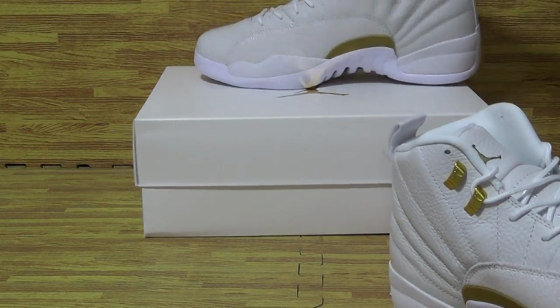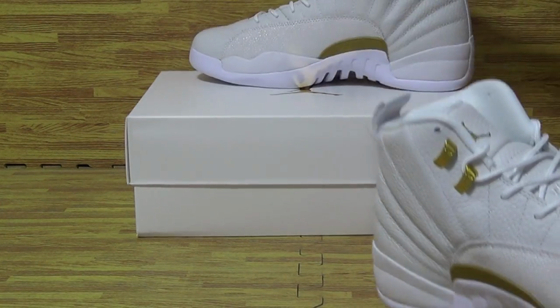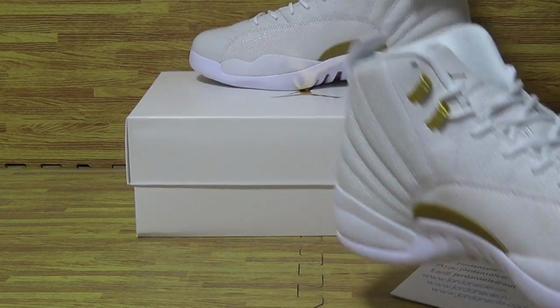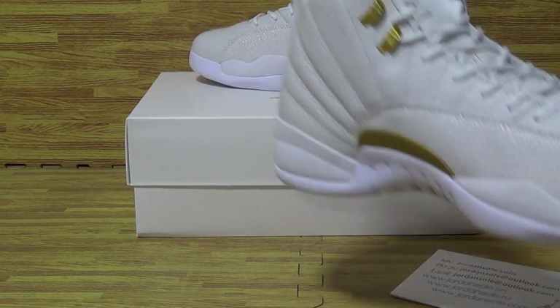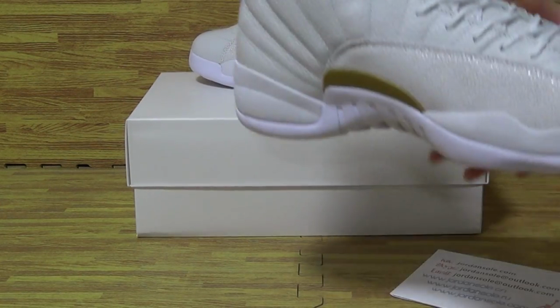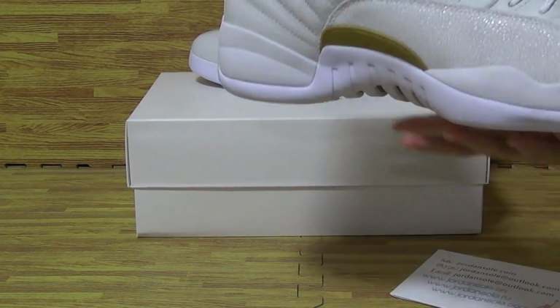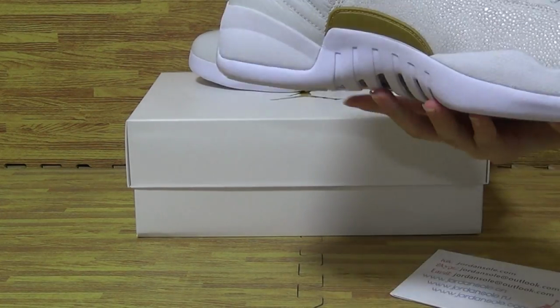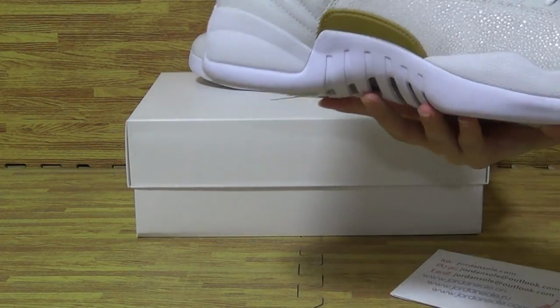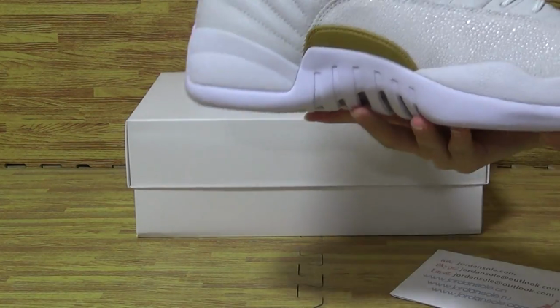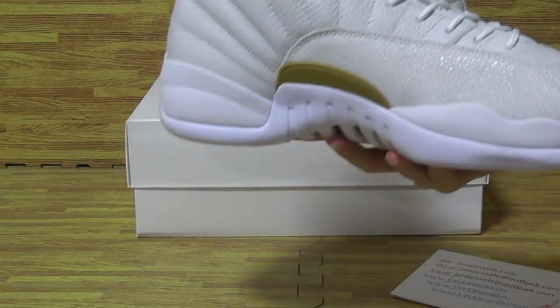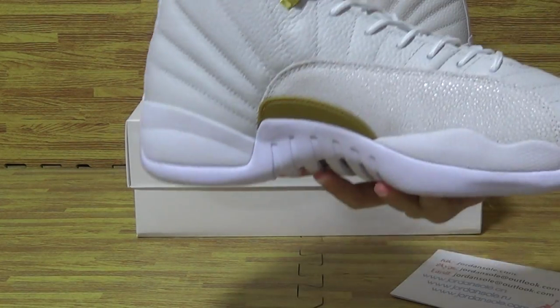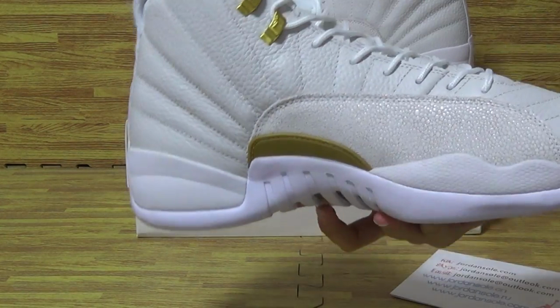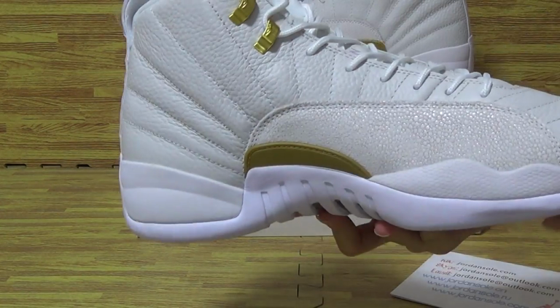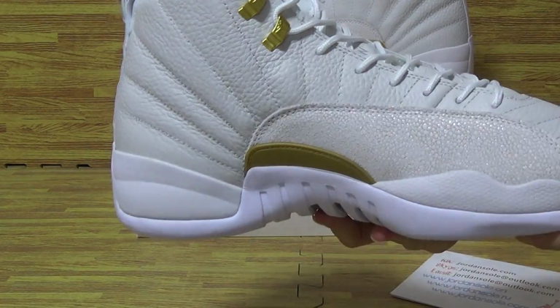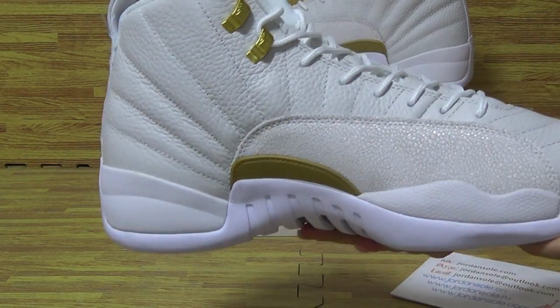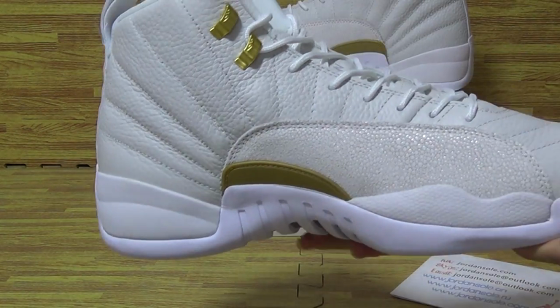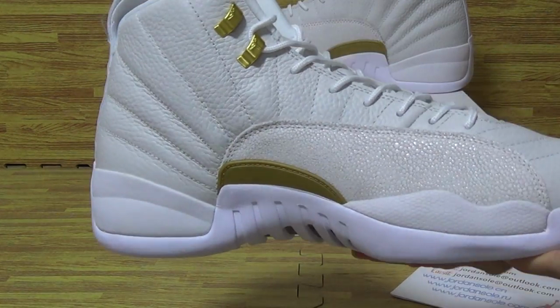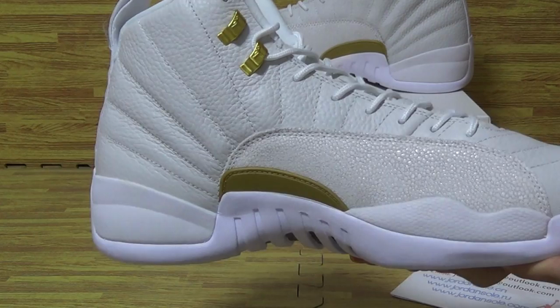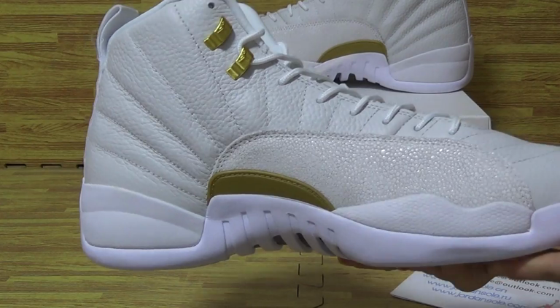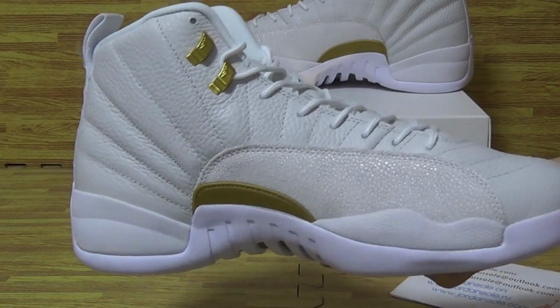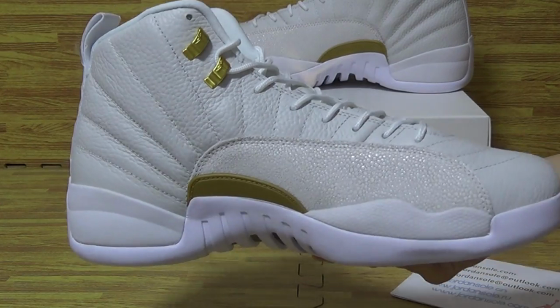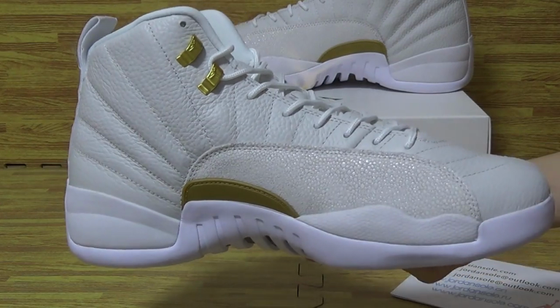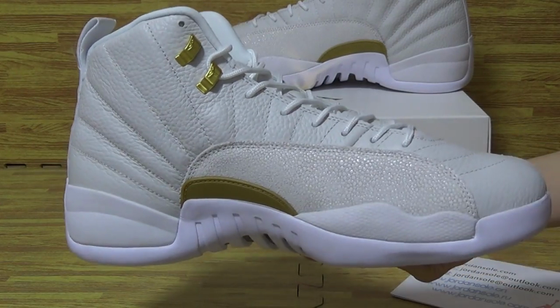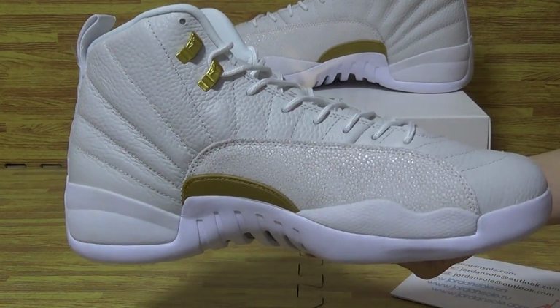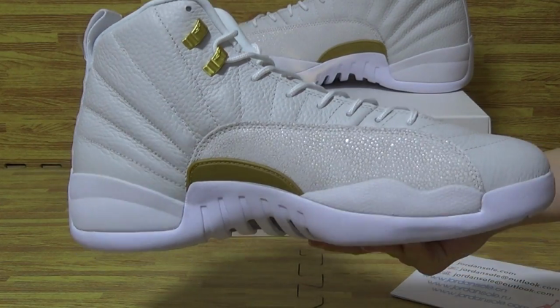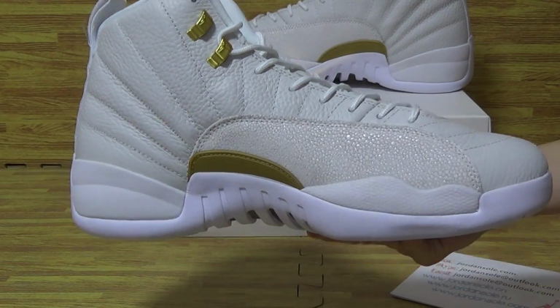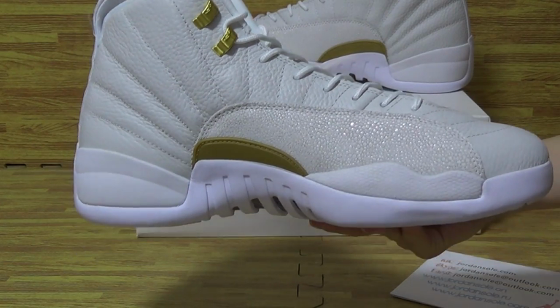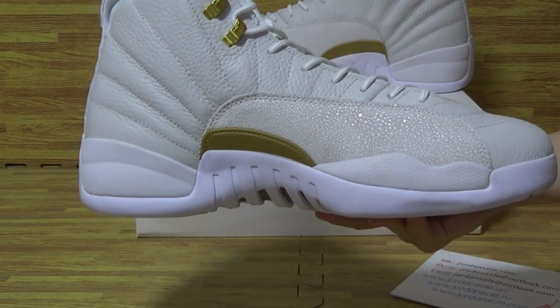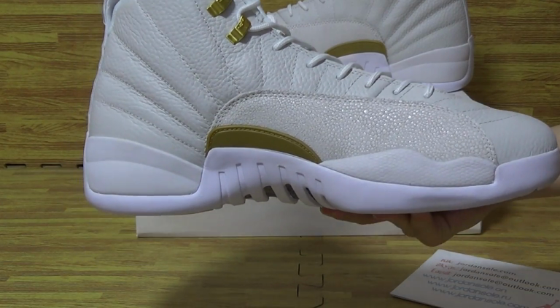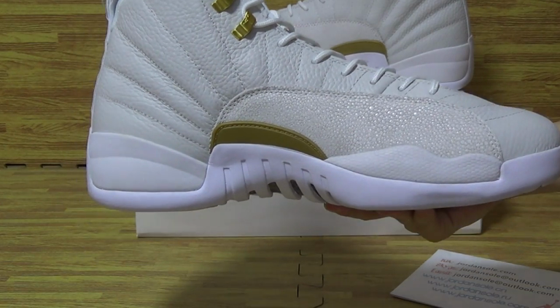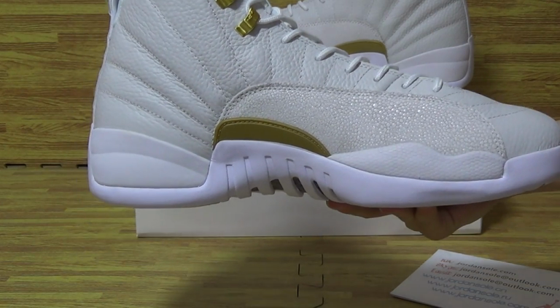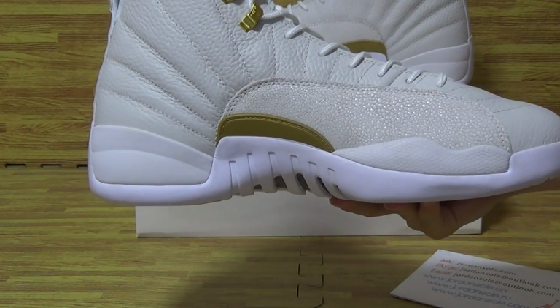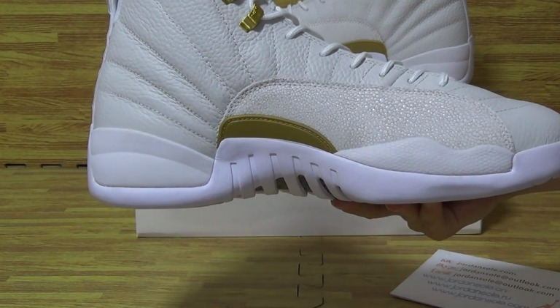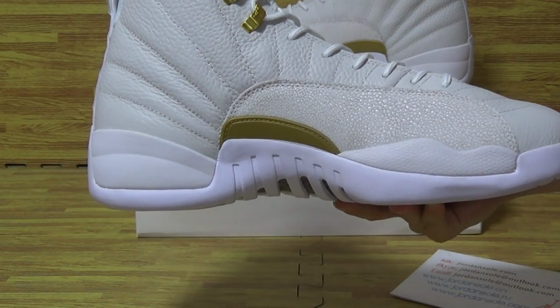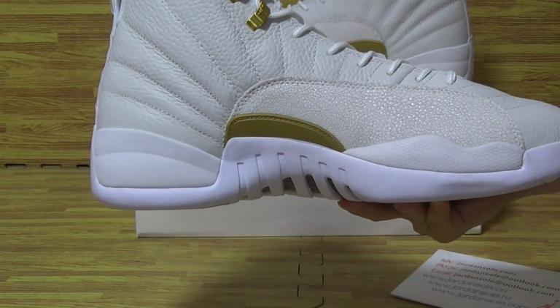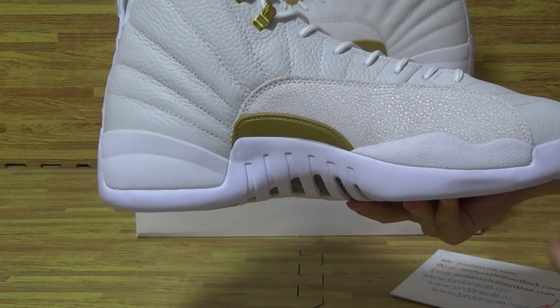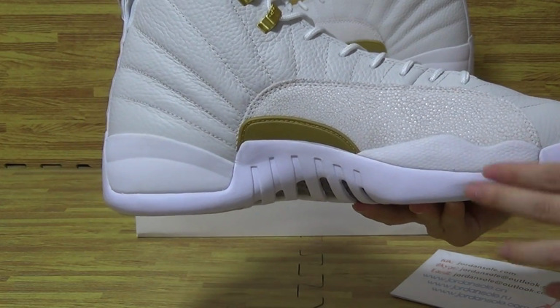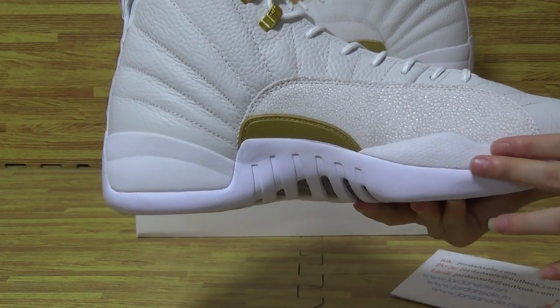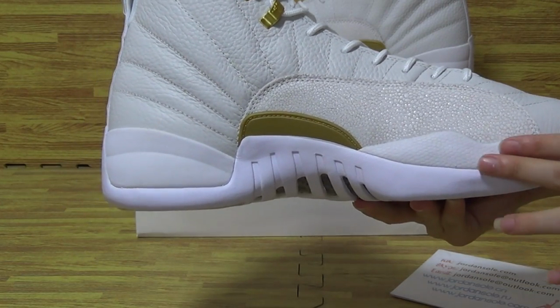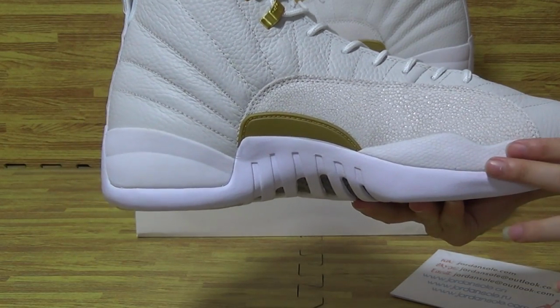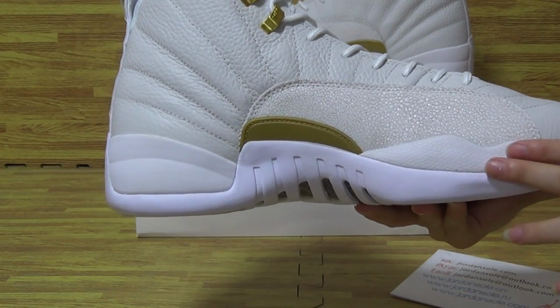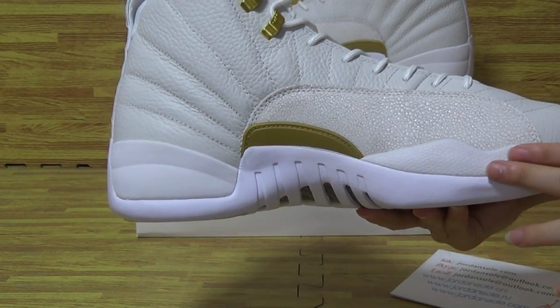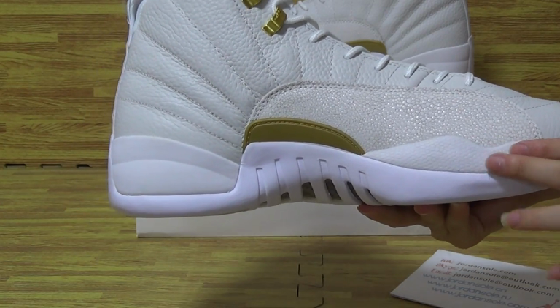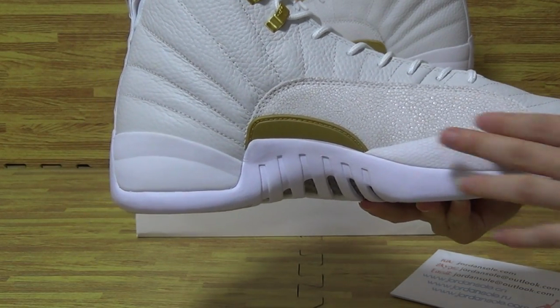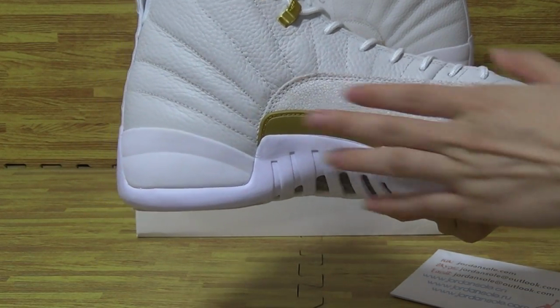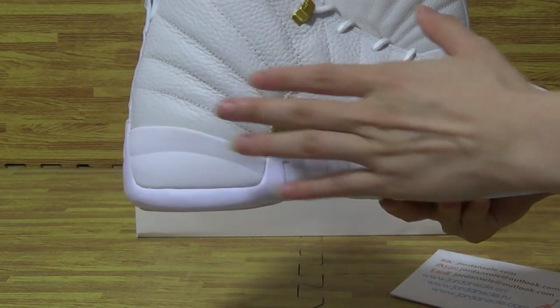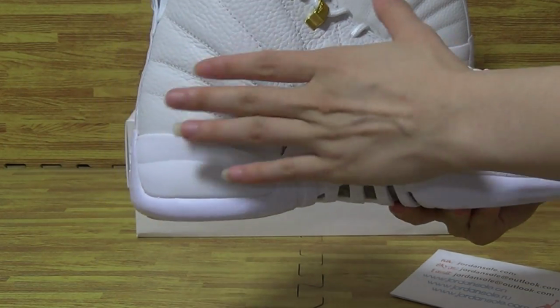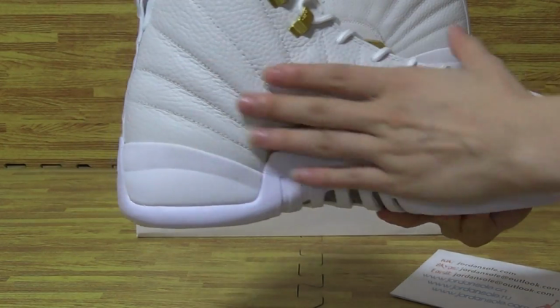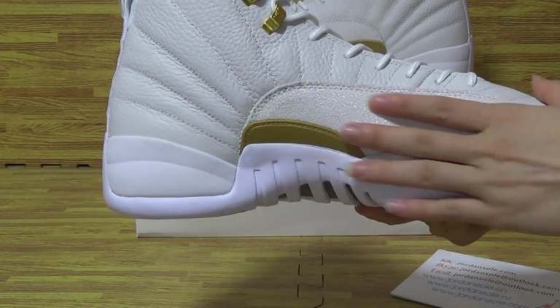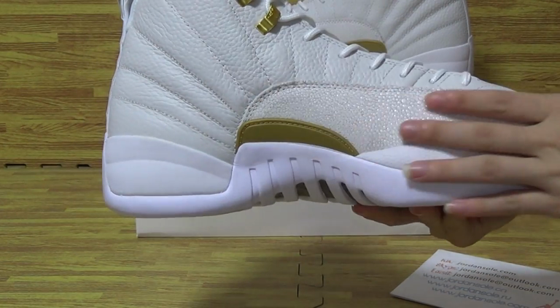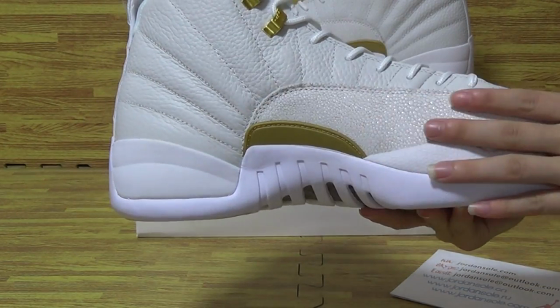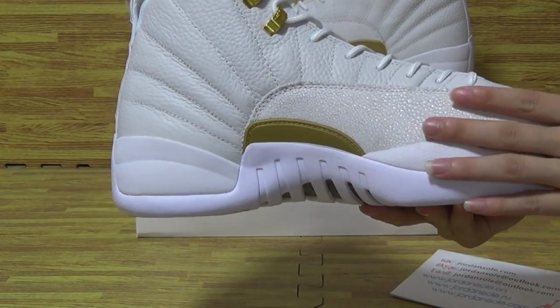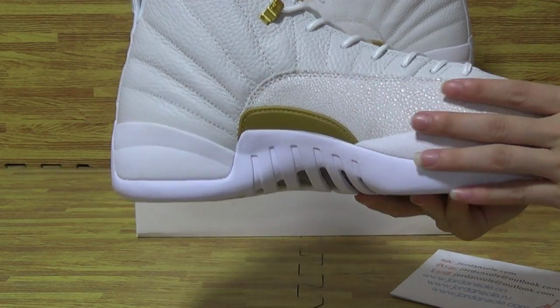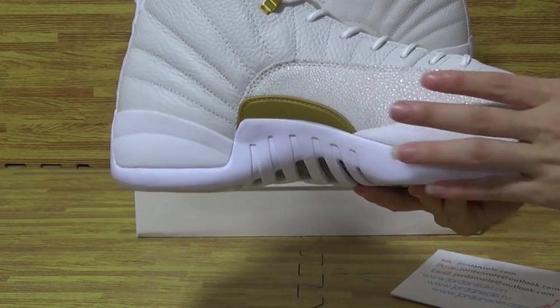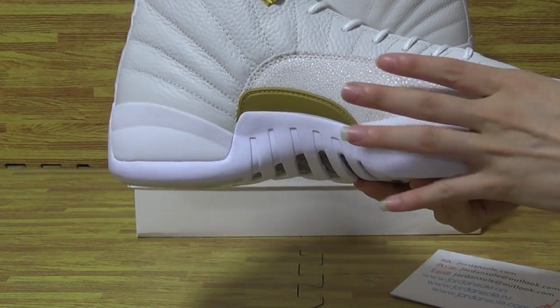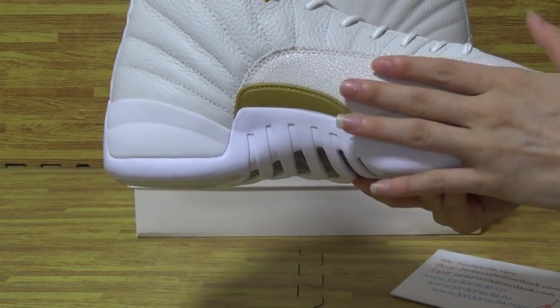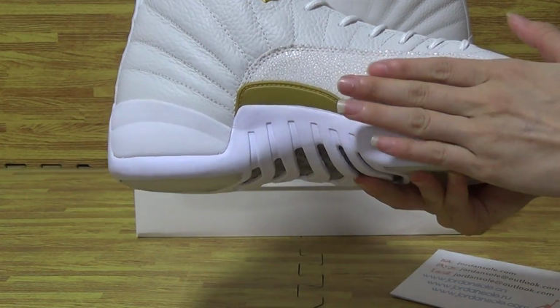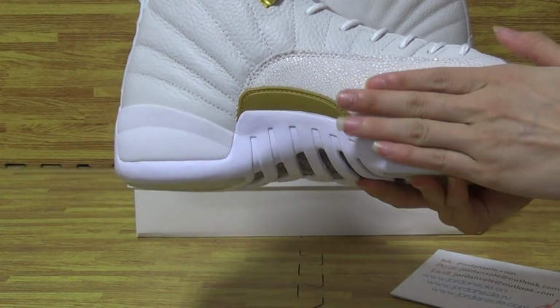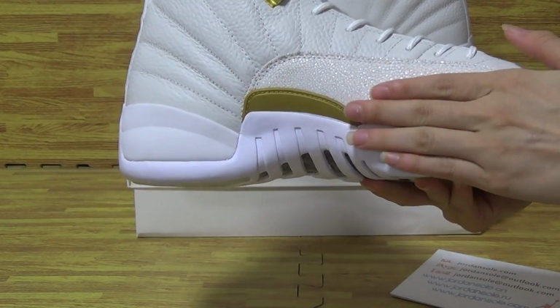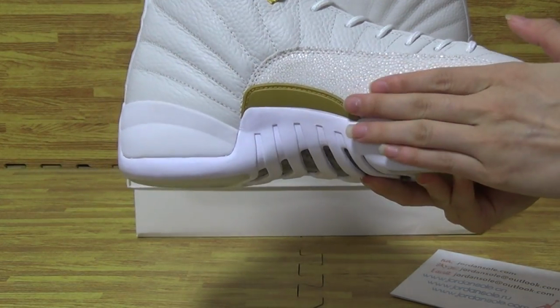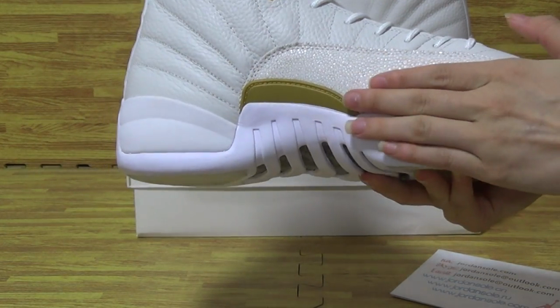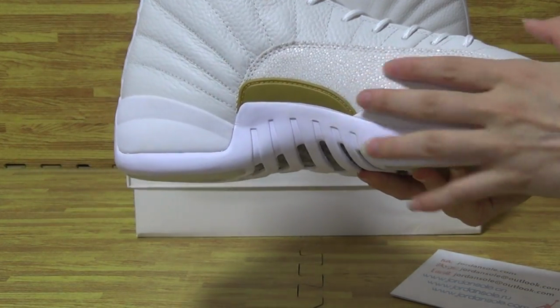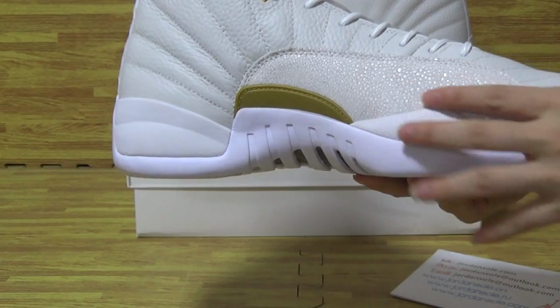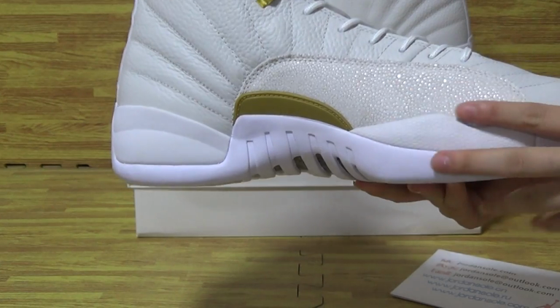Now let's come to the shoes themselves. It's a bigger size — size 13 — and as you can see, they're quite big.